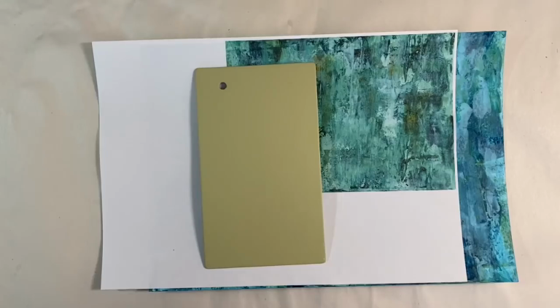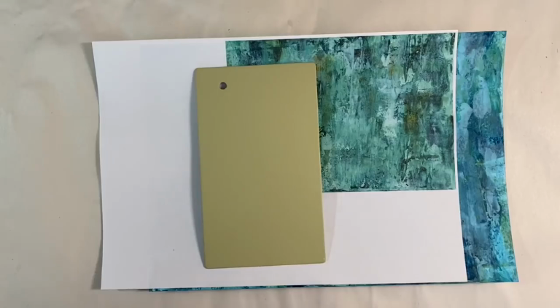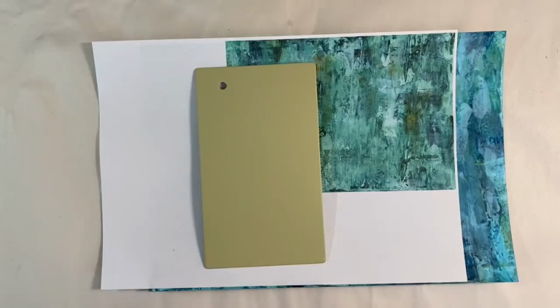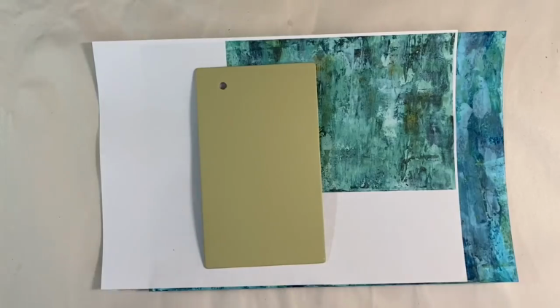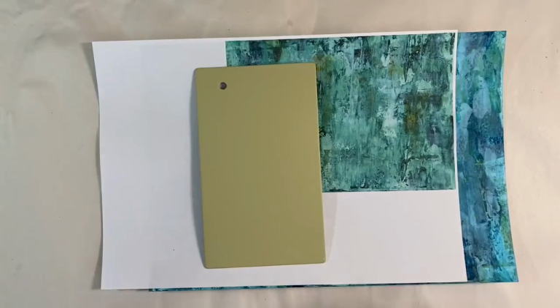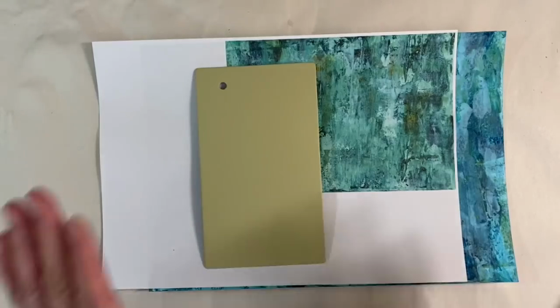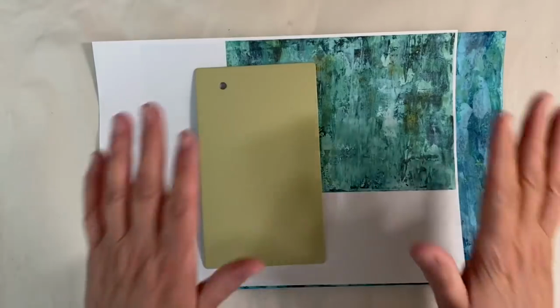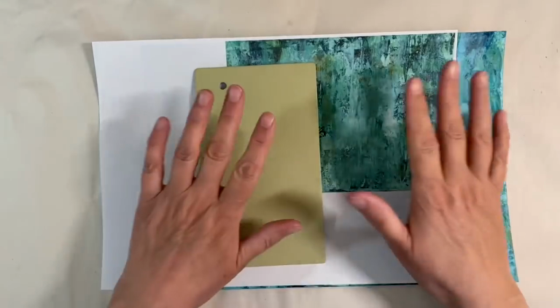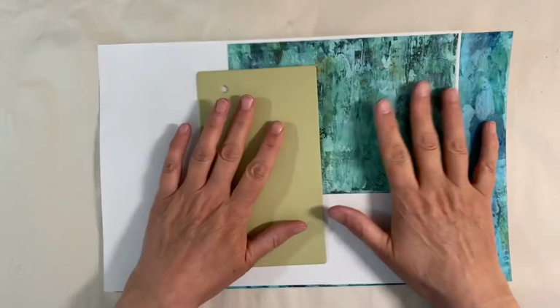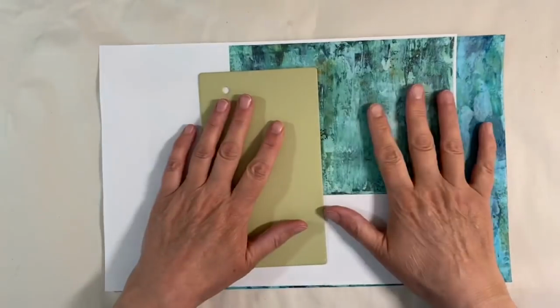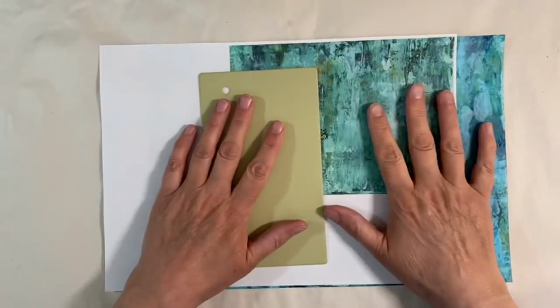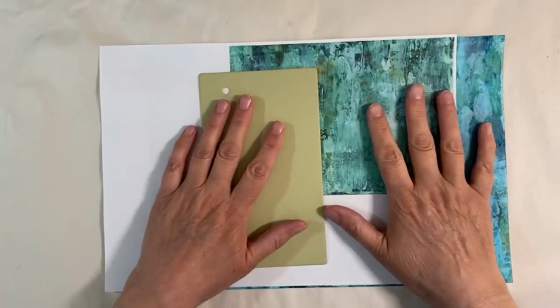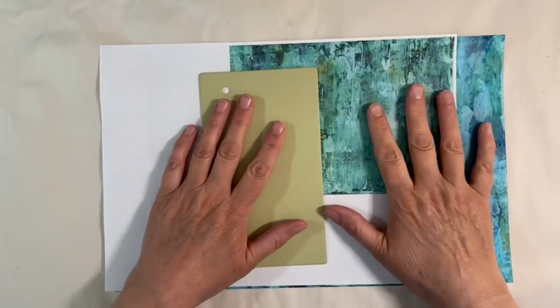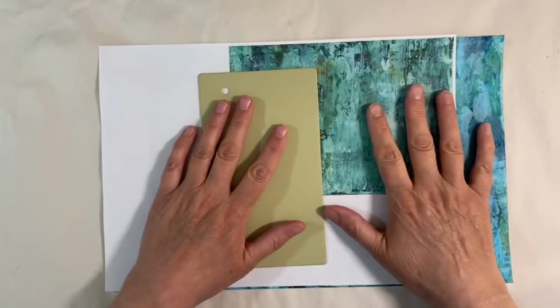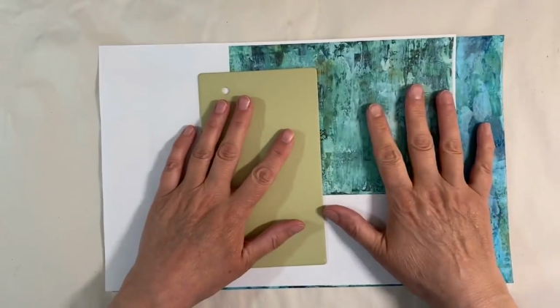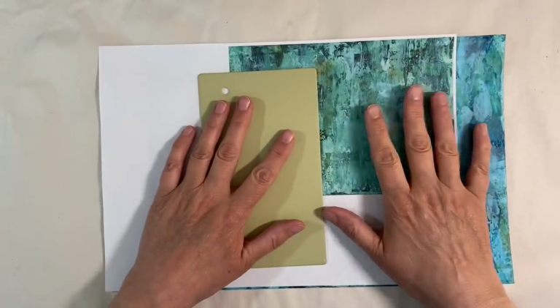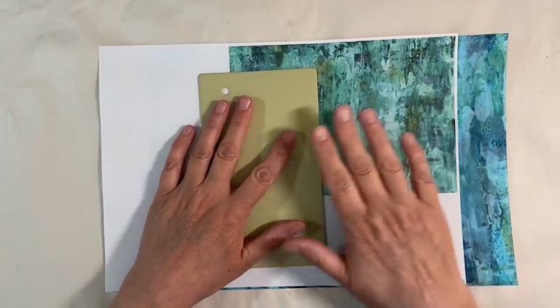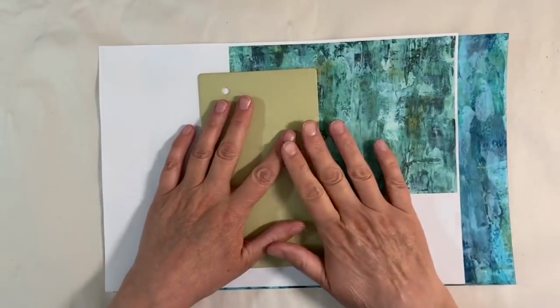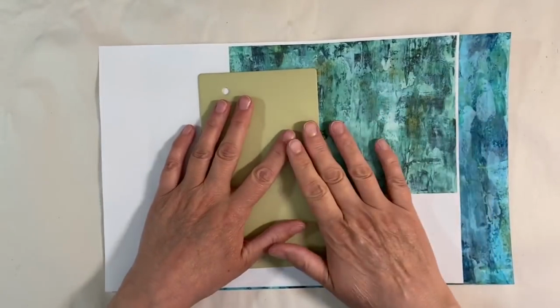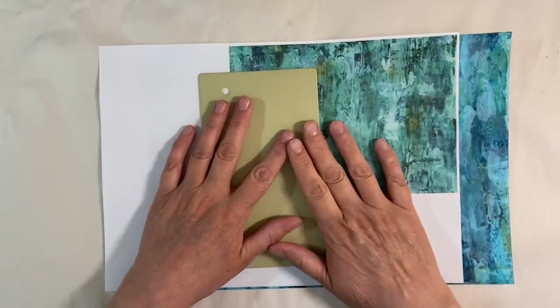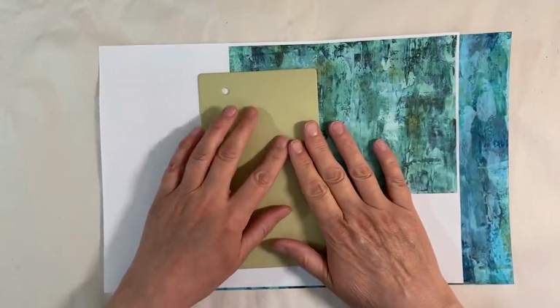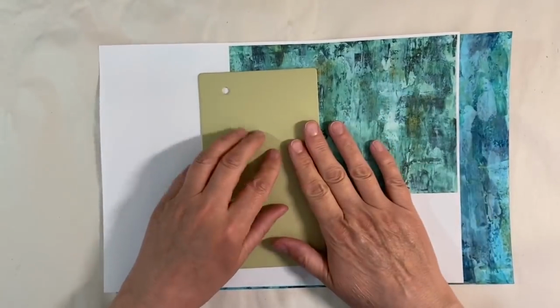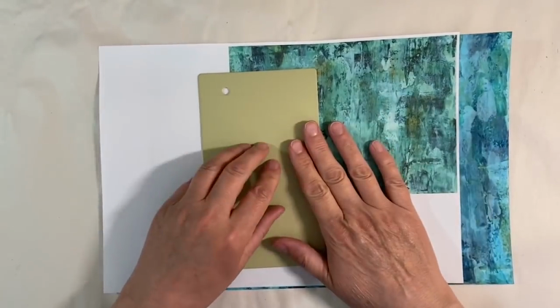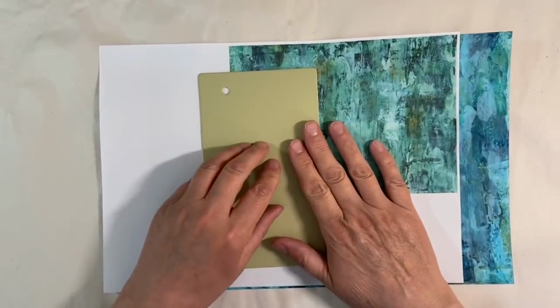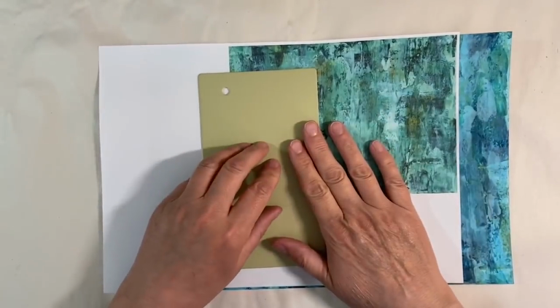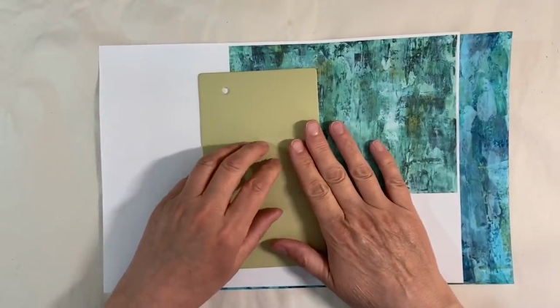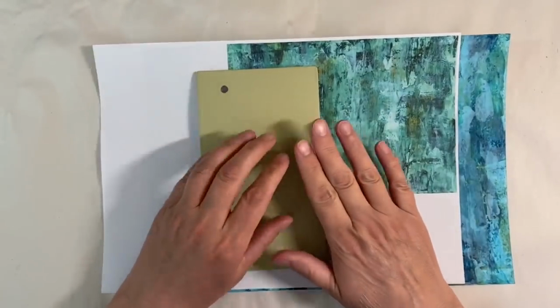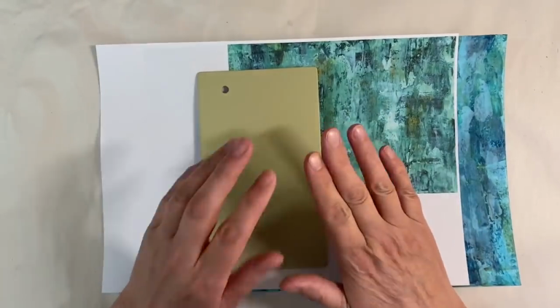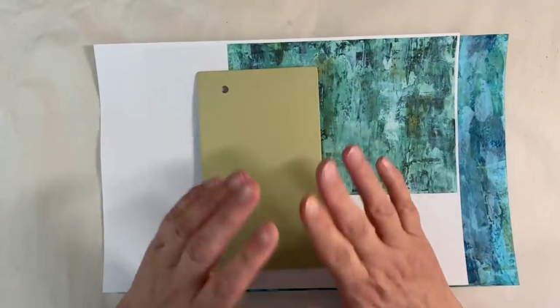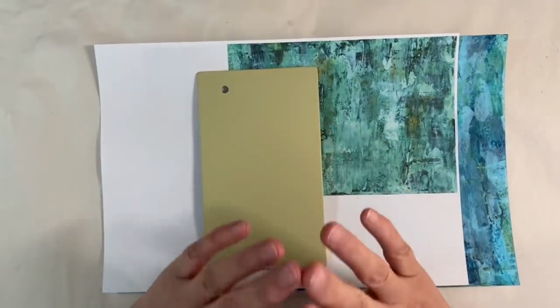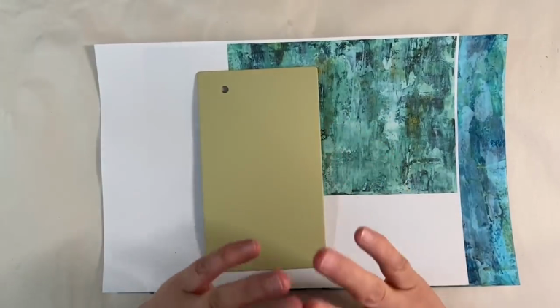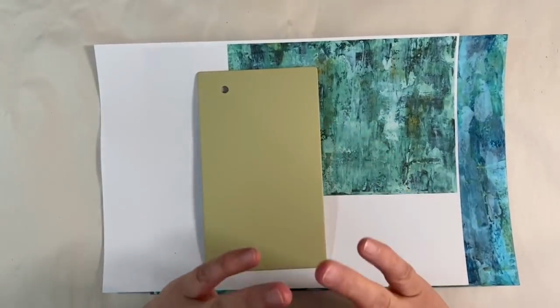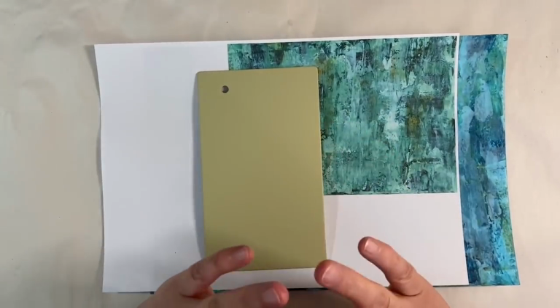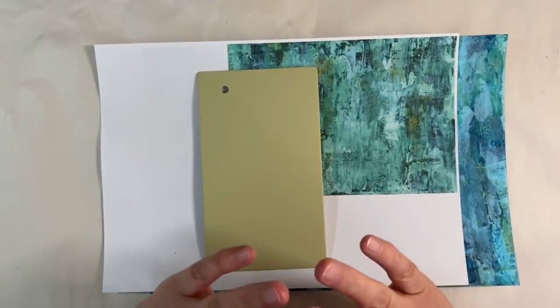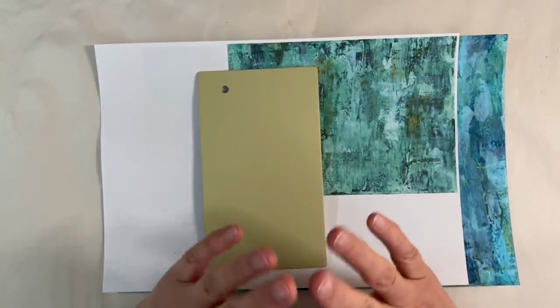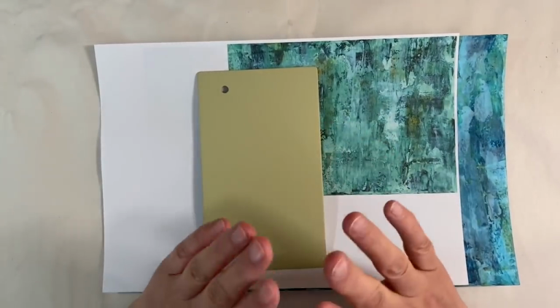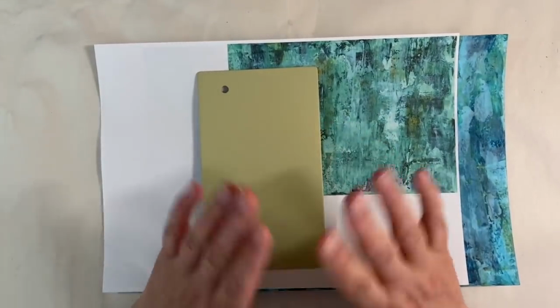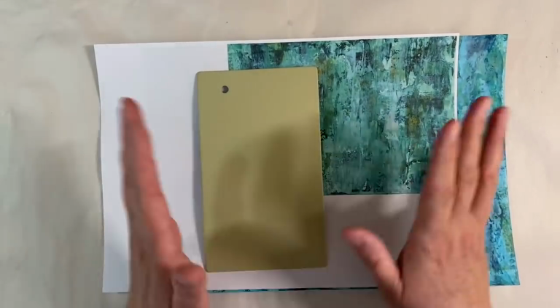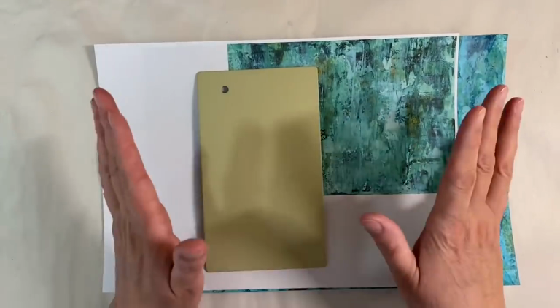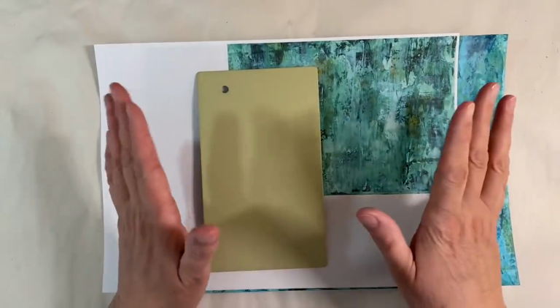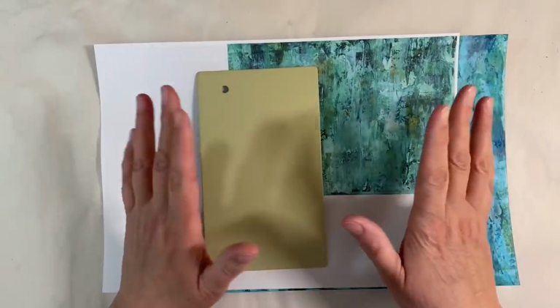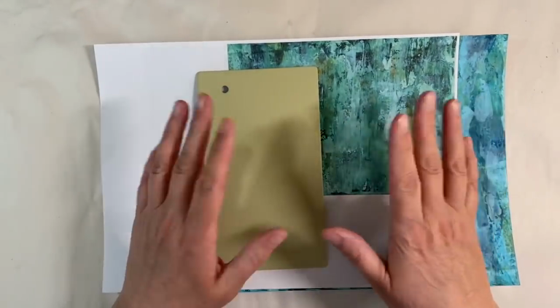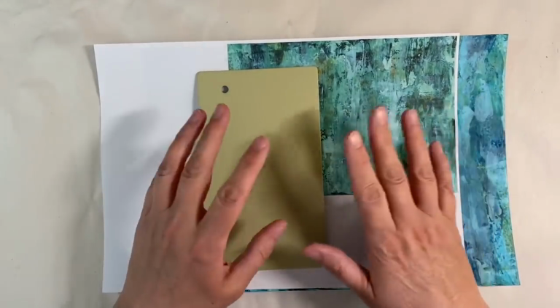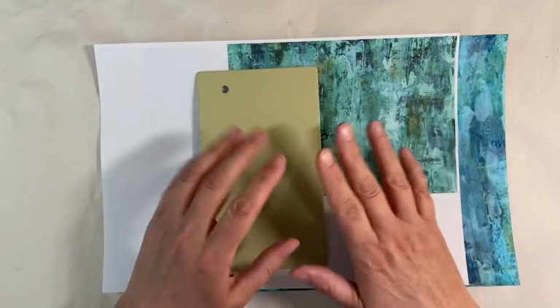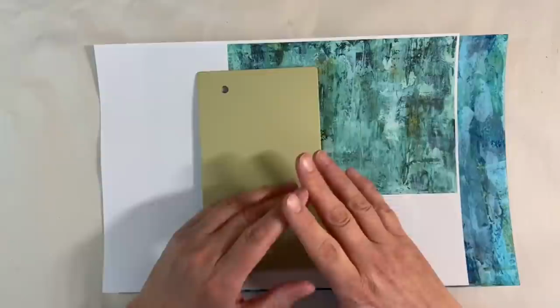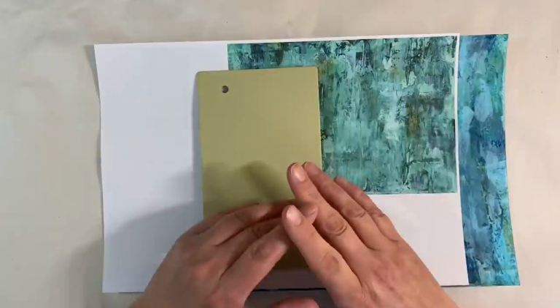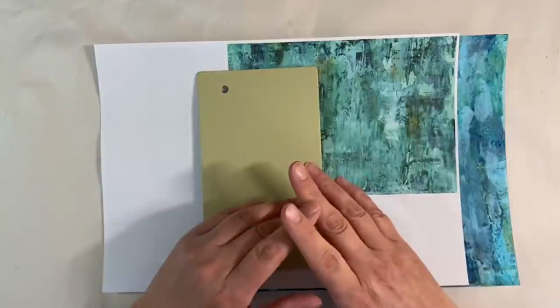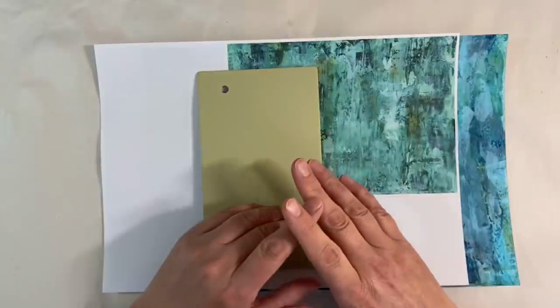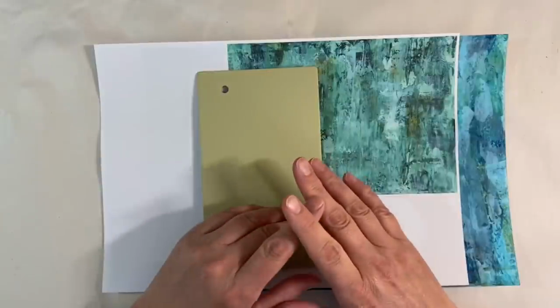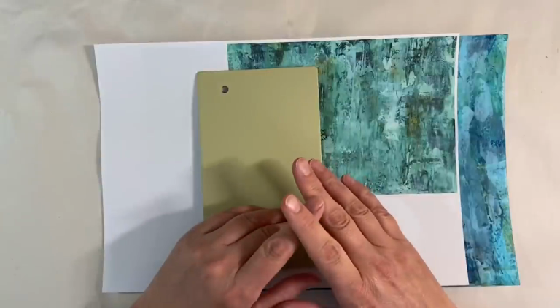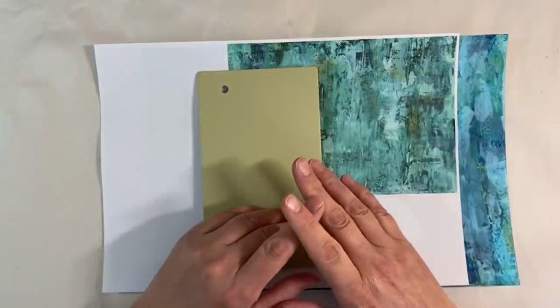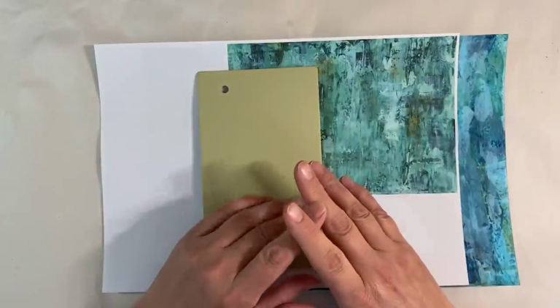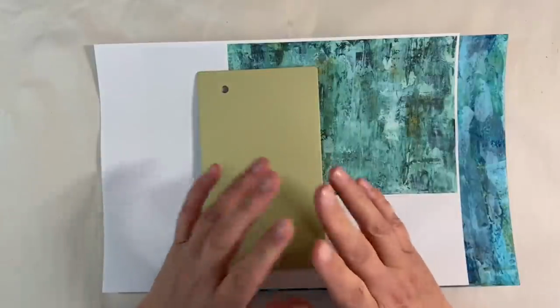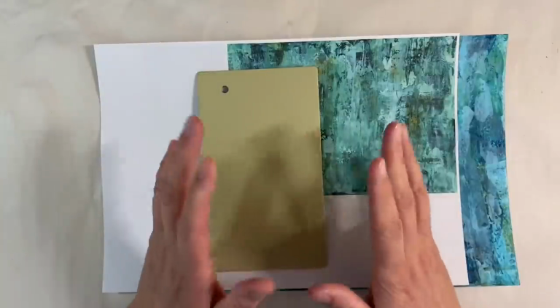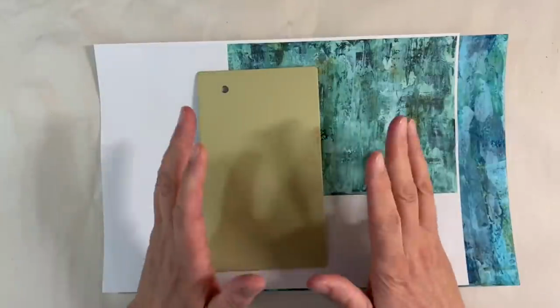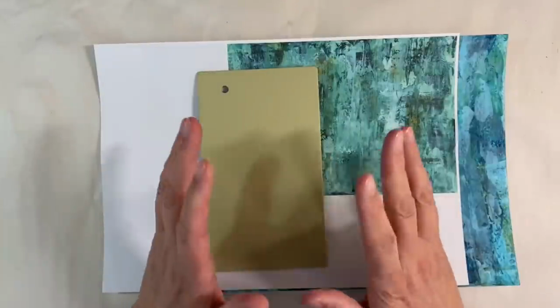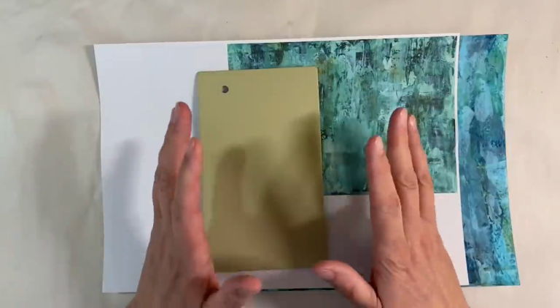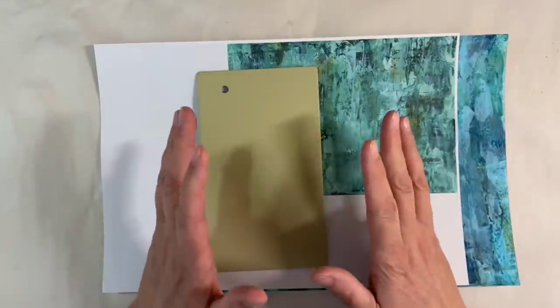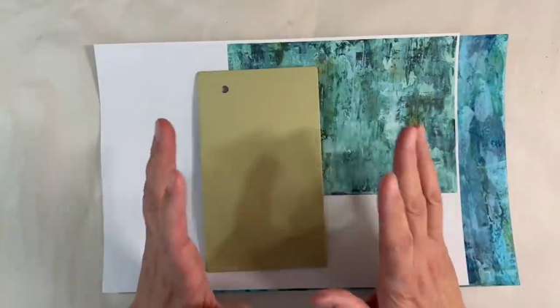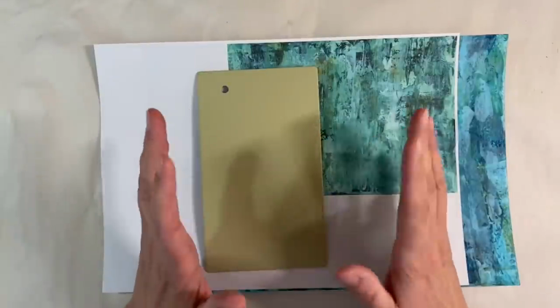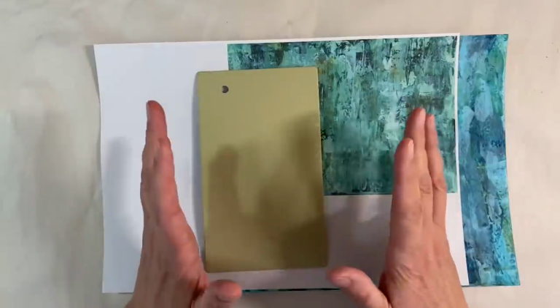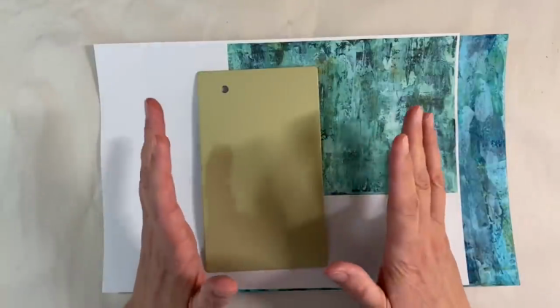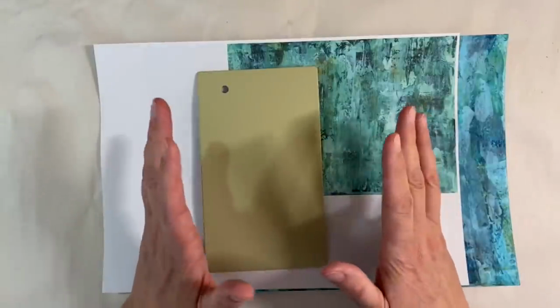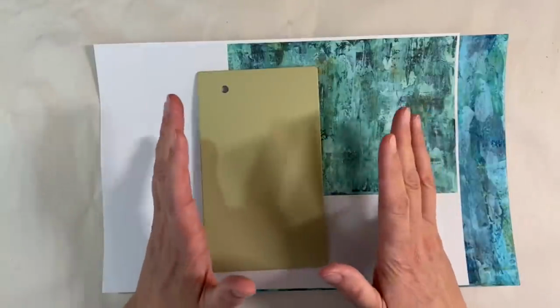Hello everybody, it's April week one and so of course time for a brand new prompt in the Facebook group, the Mixed Media Emporium.